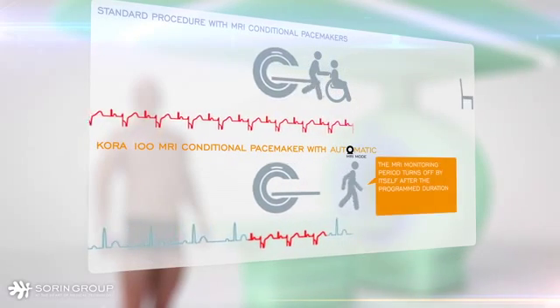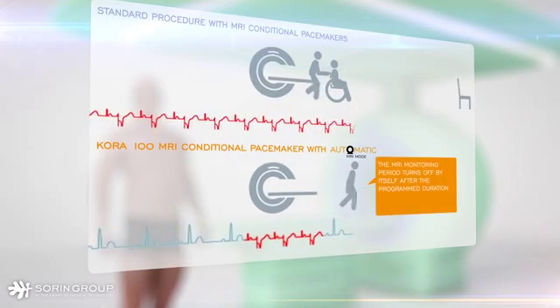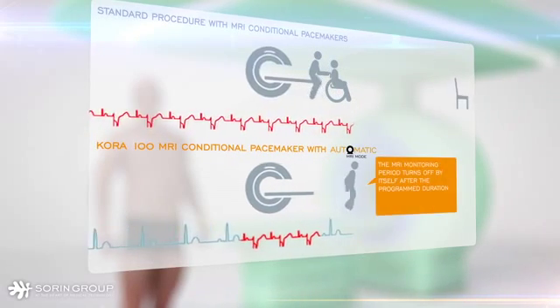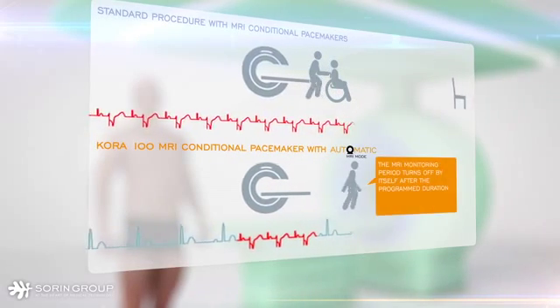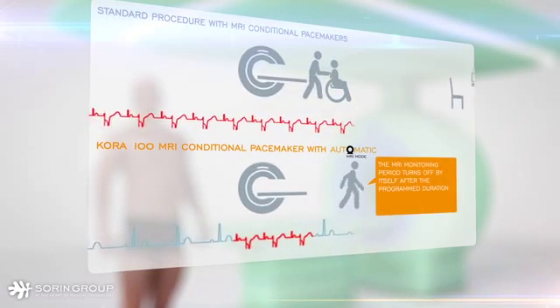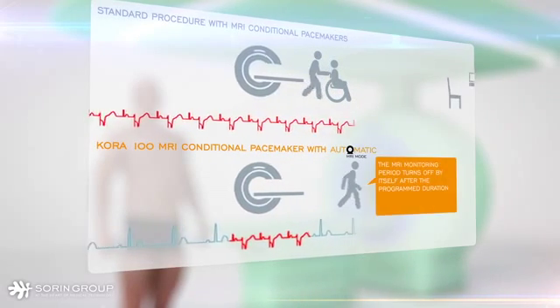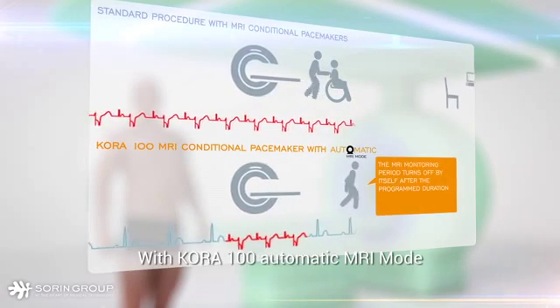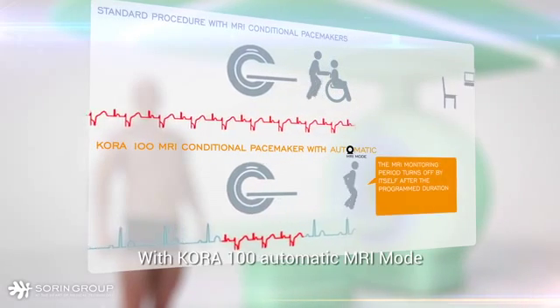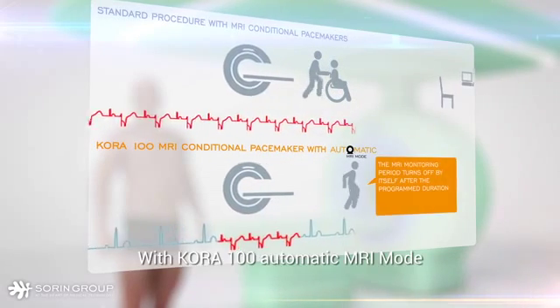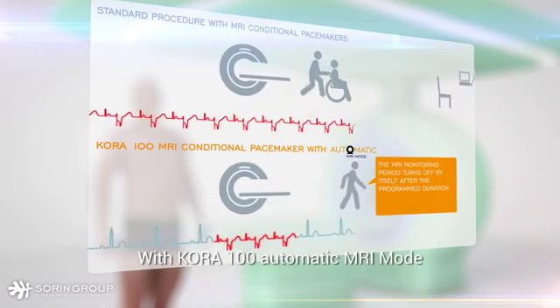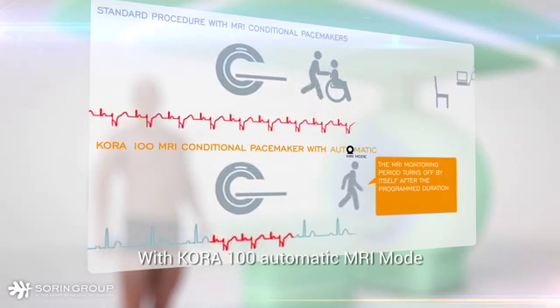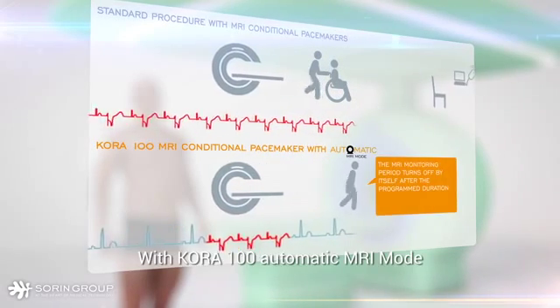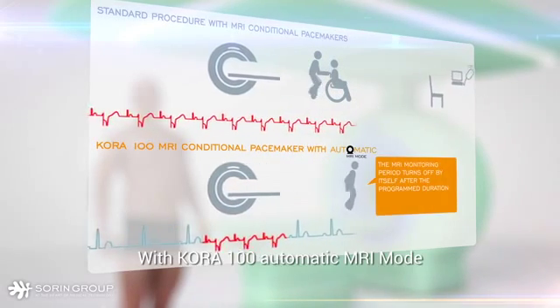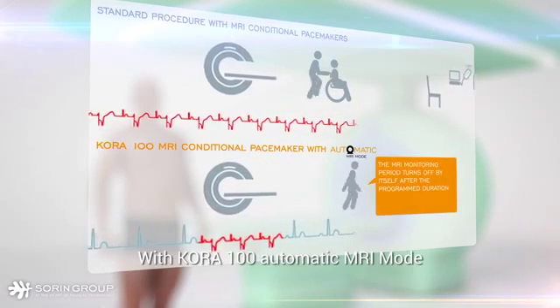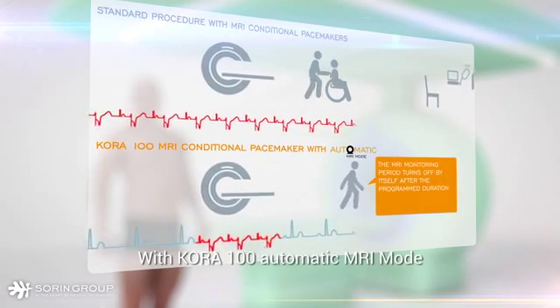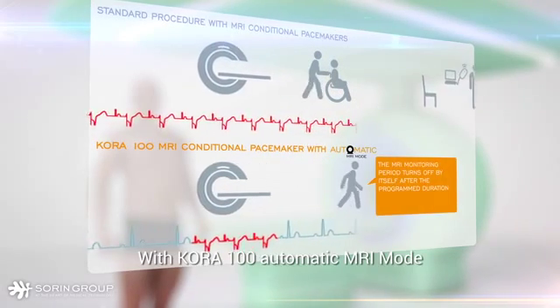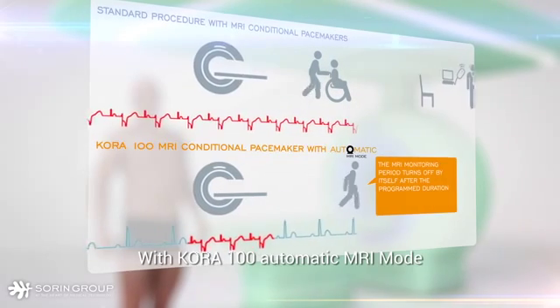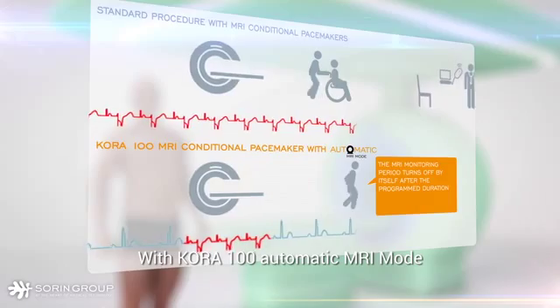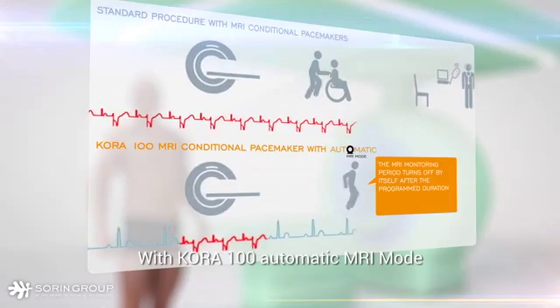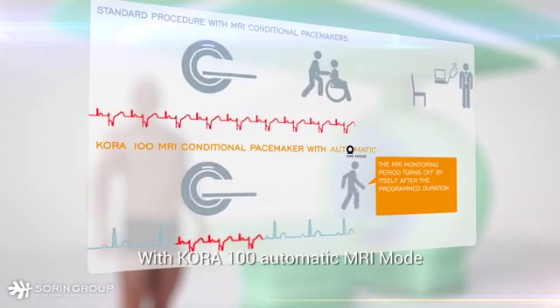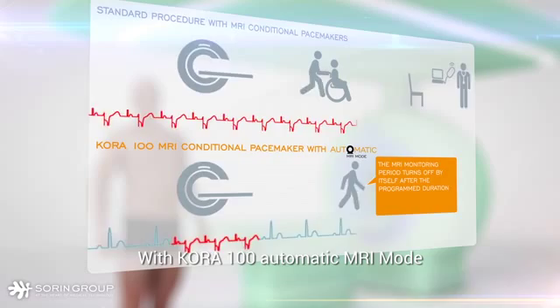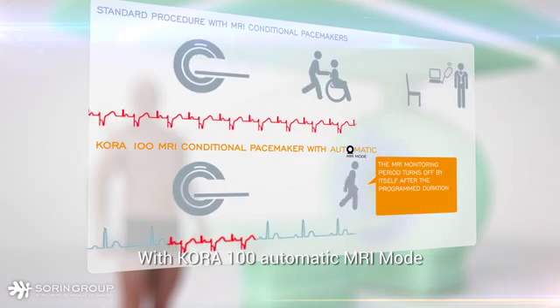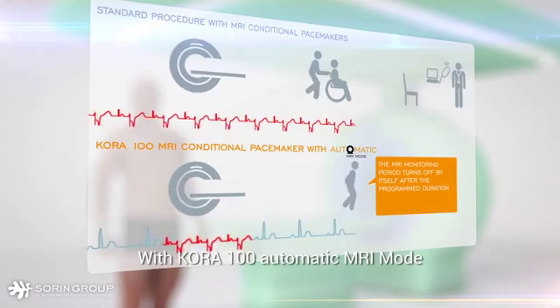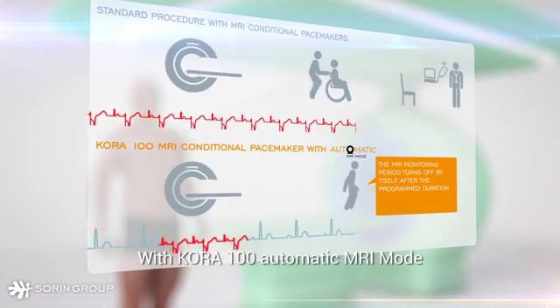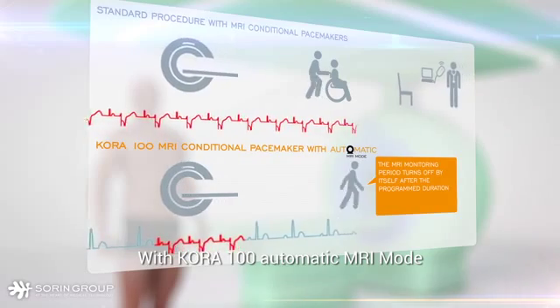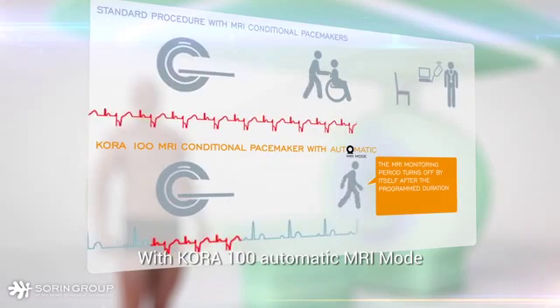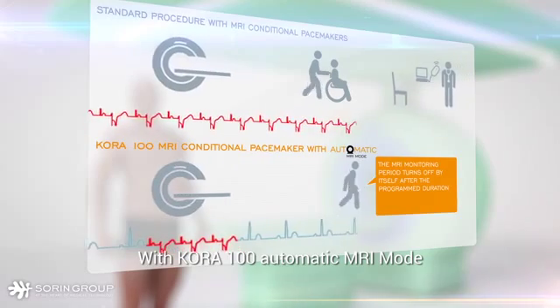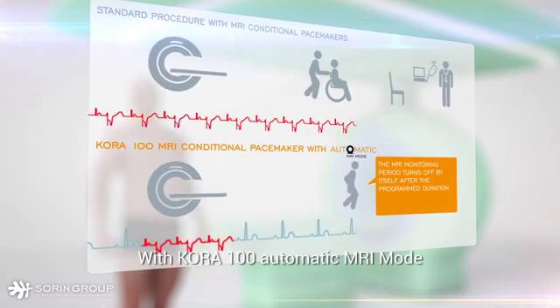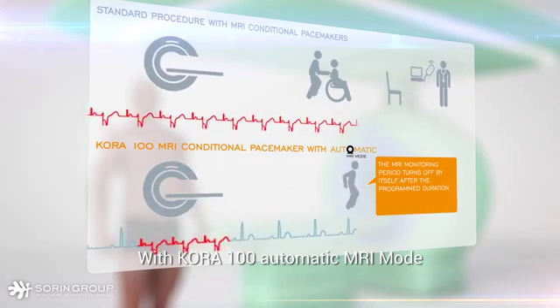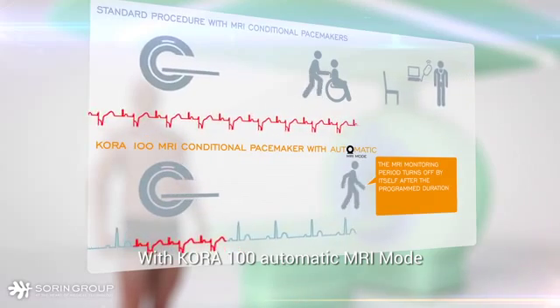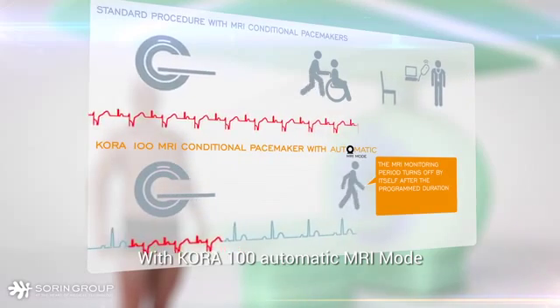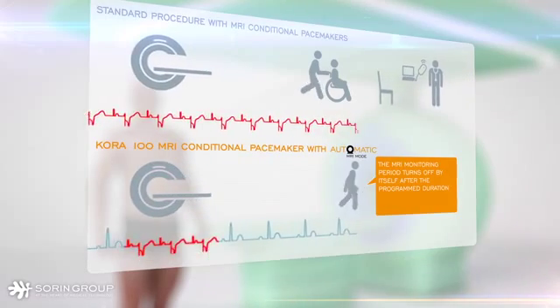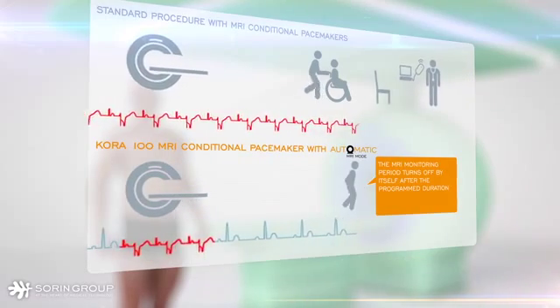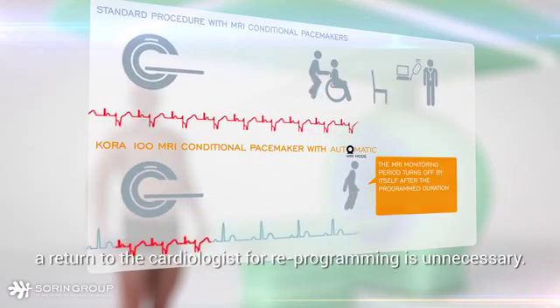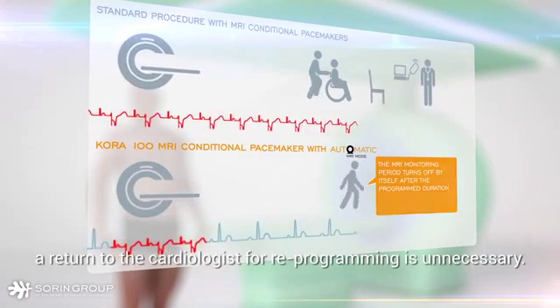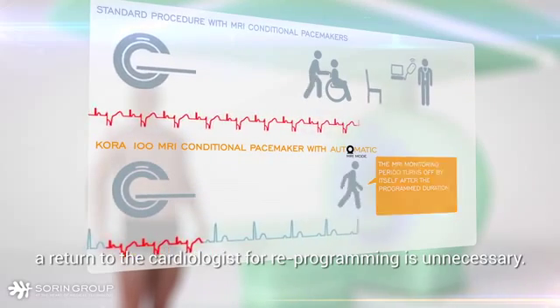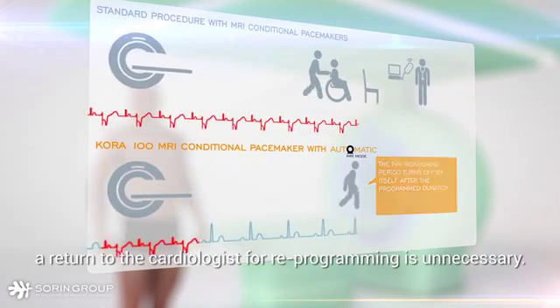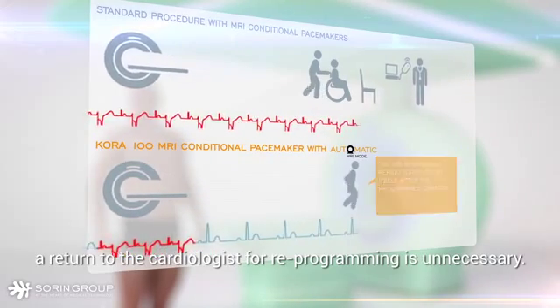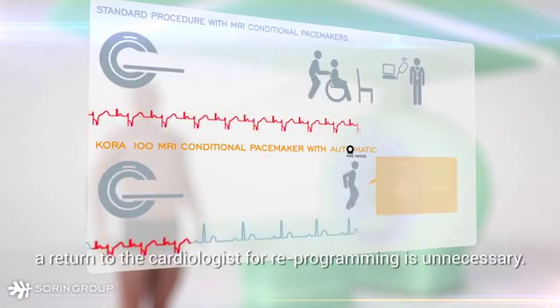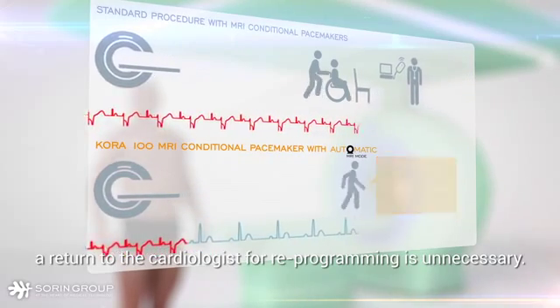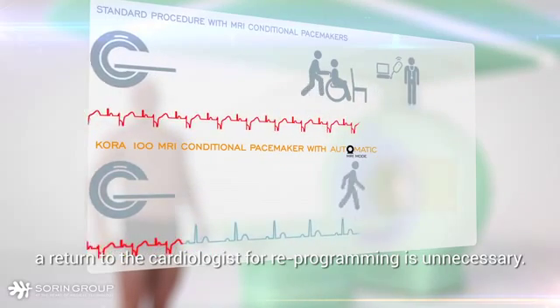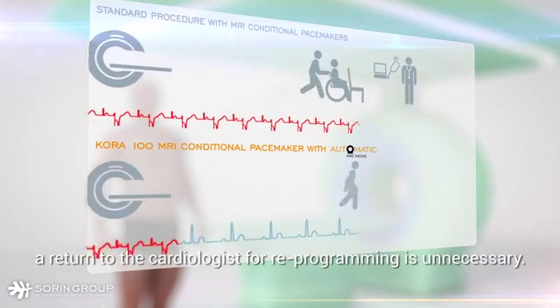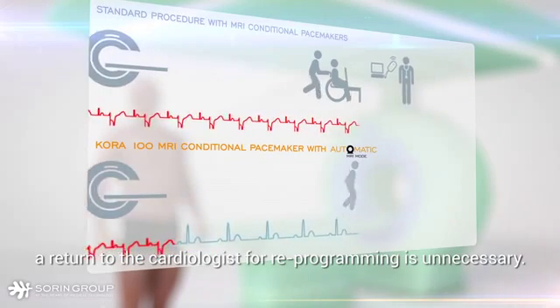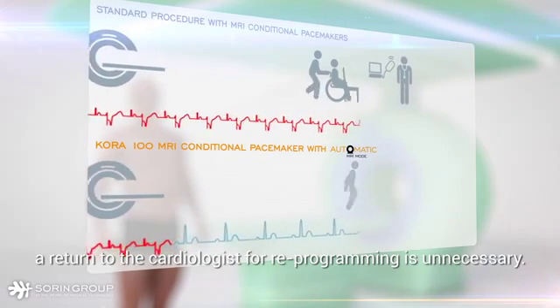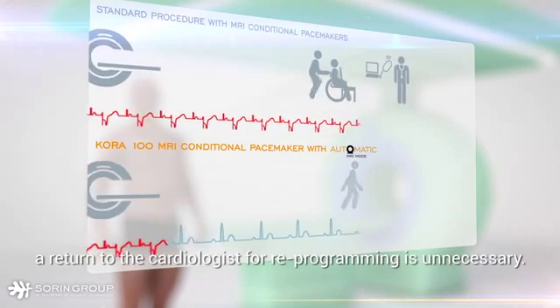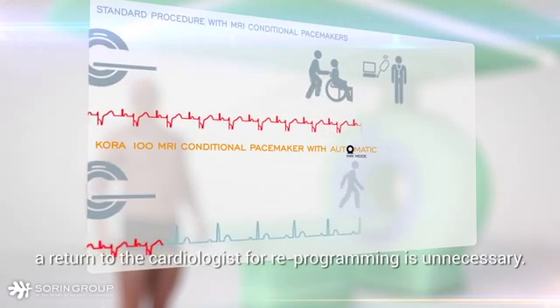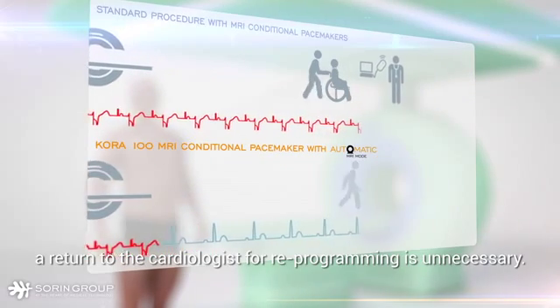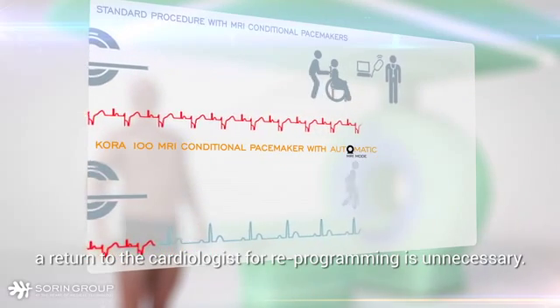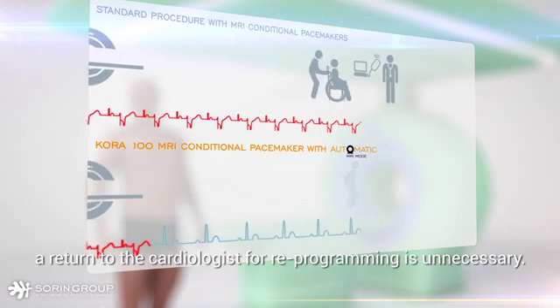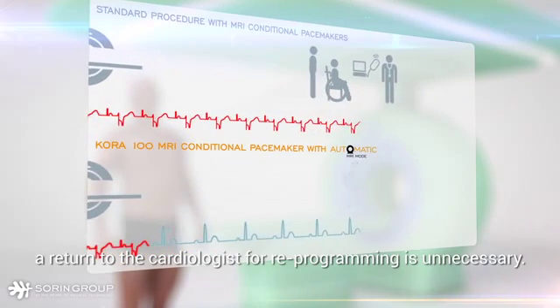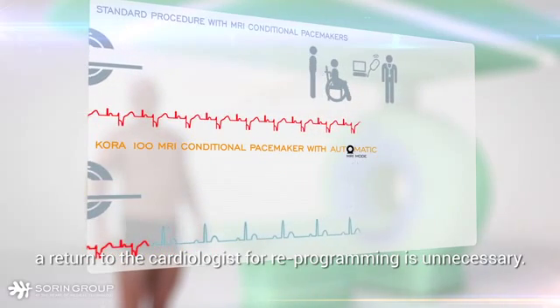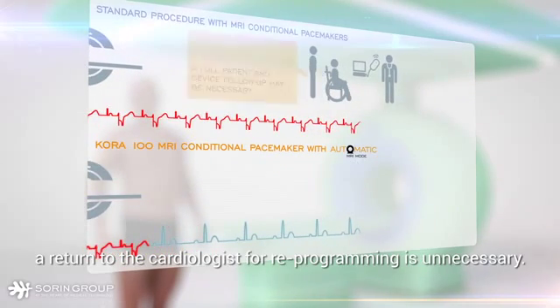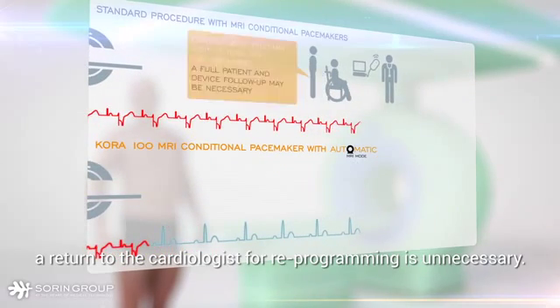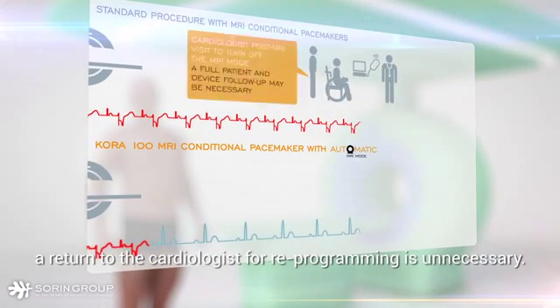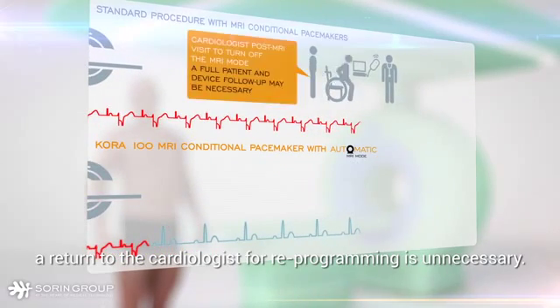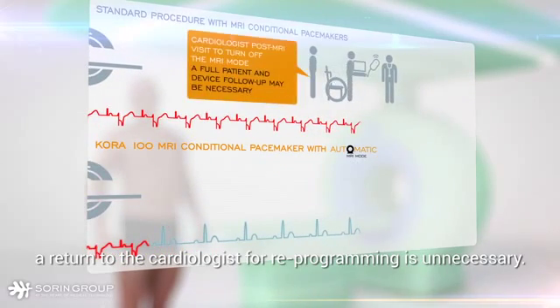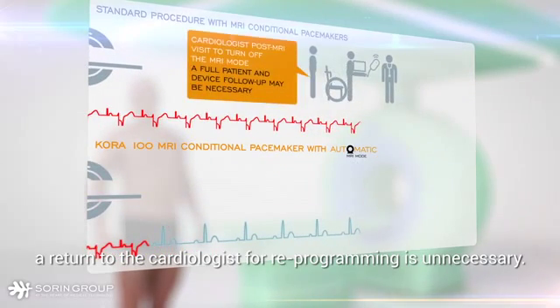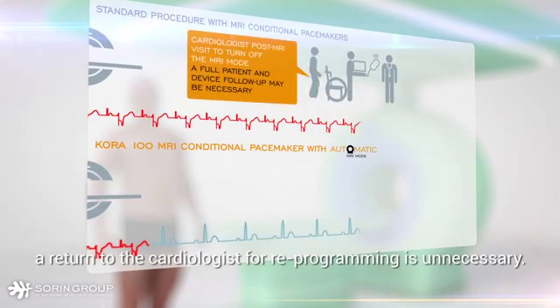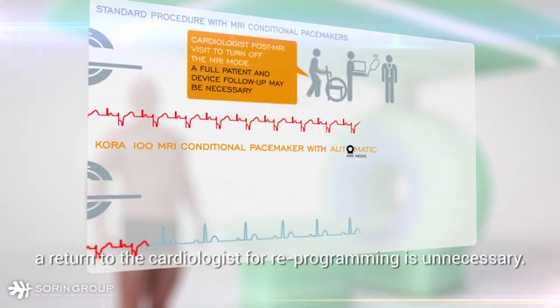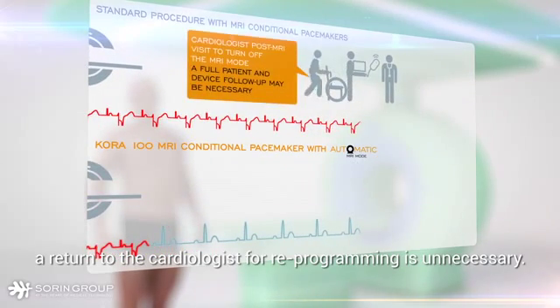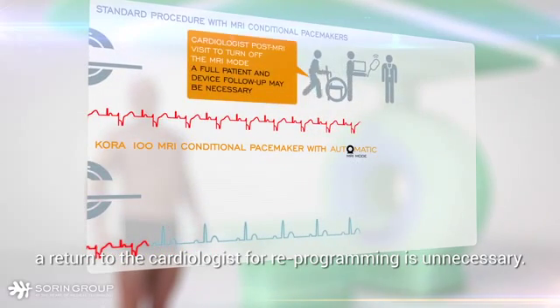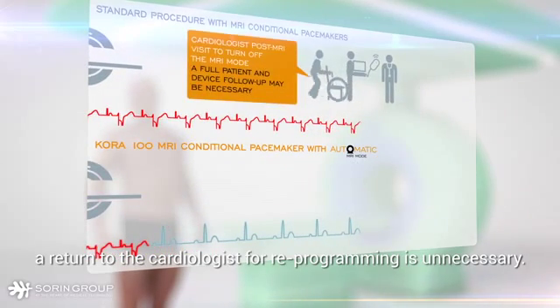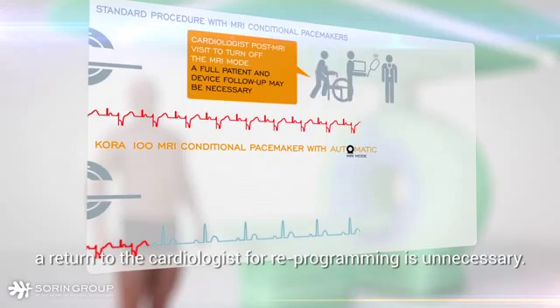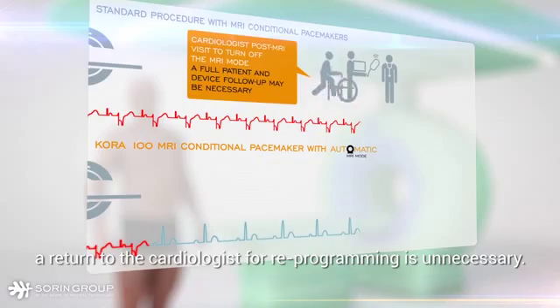With Cora 100 automatic MRI mode, a return to the cardiologist for reprogramming is unnecessary.